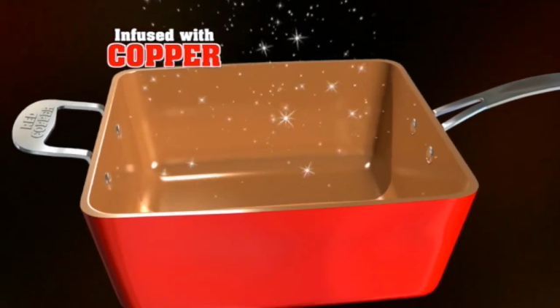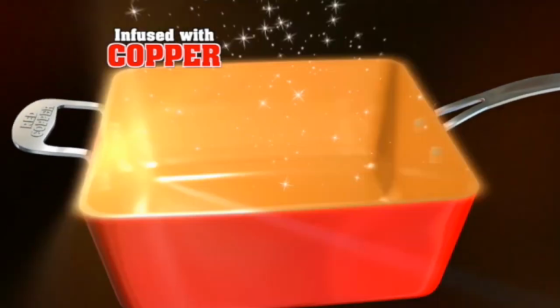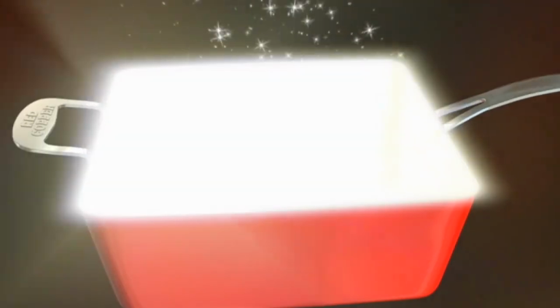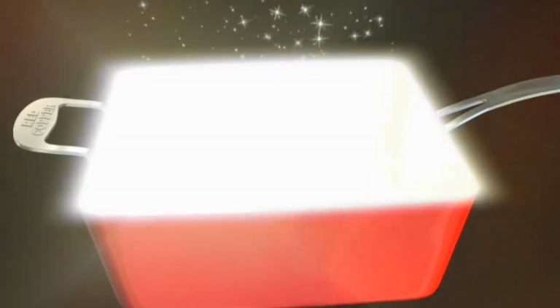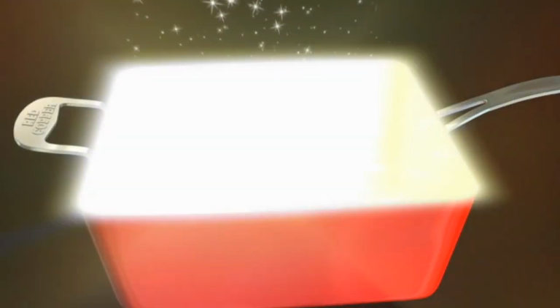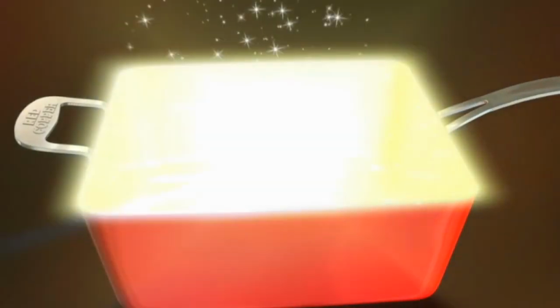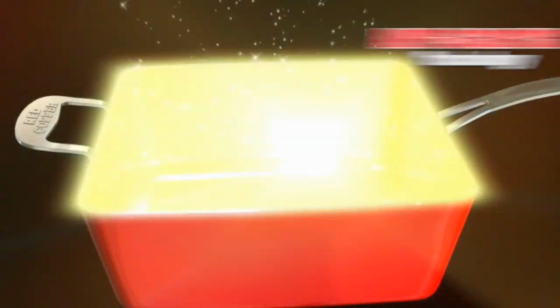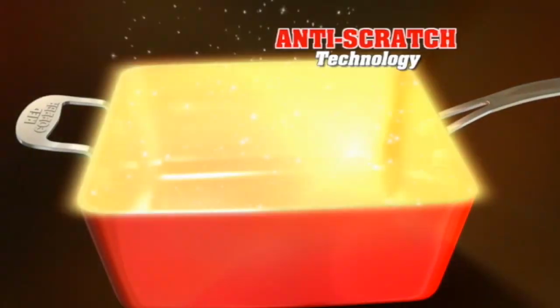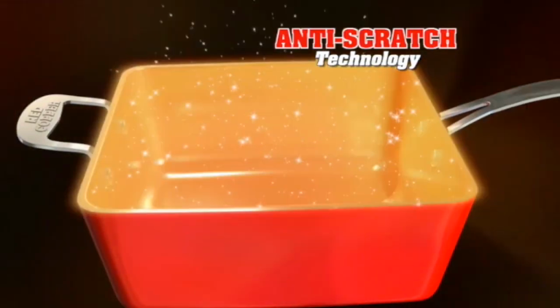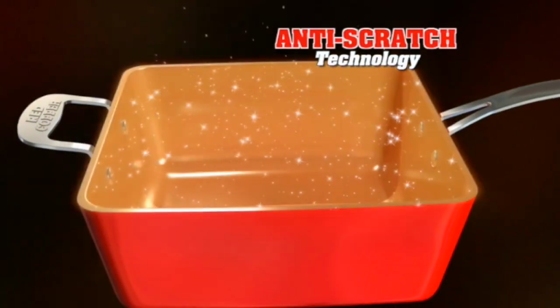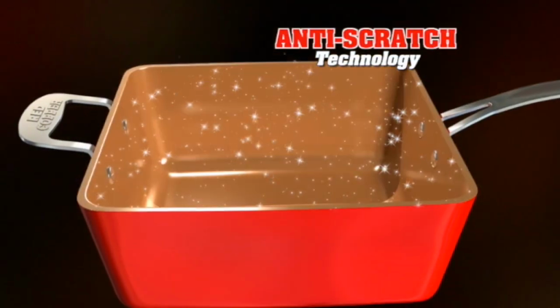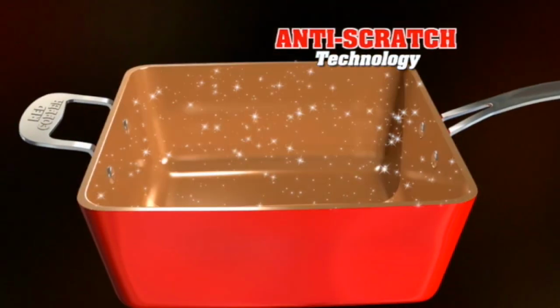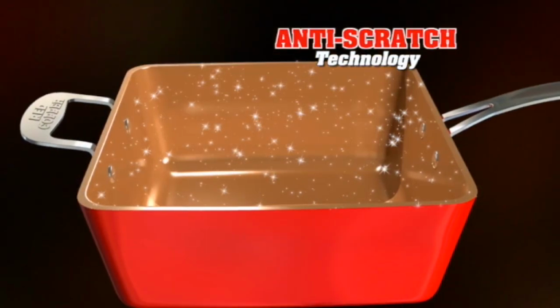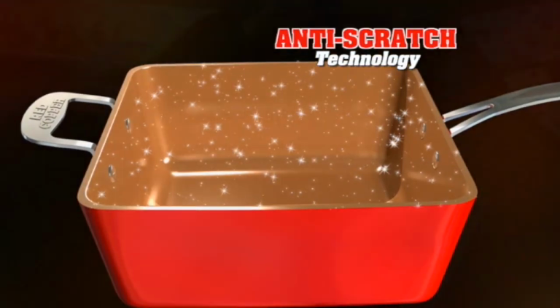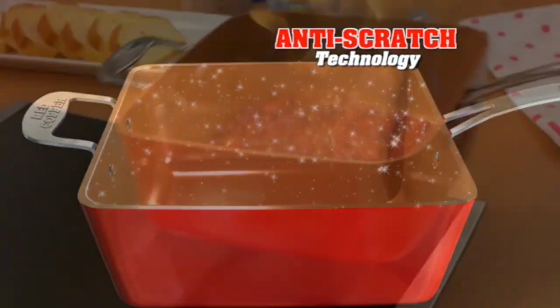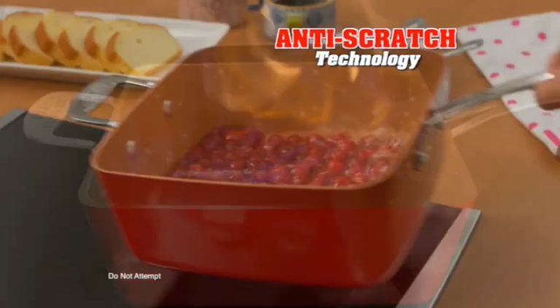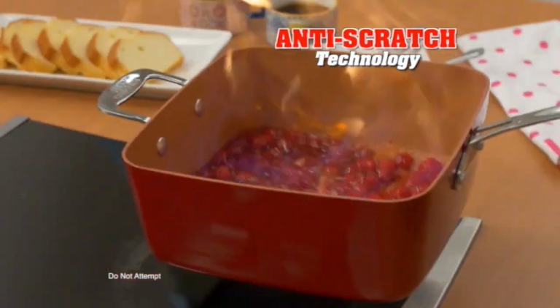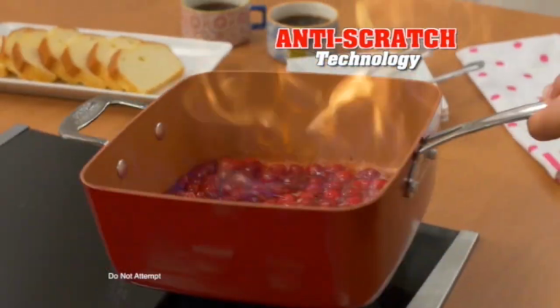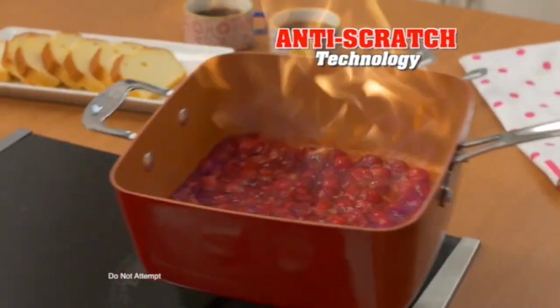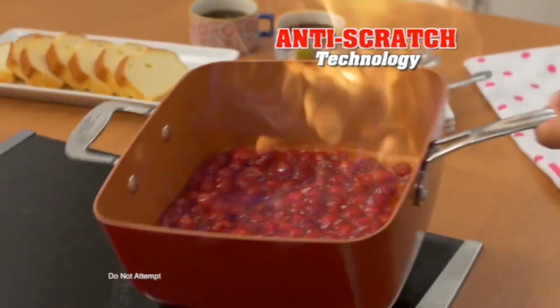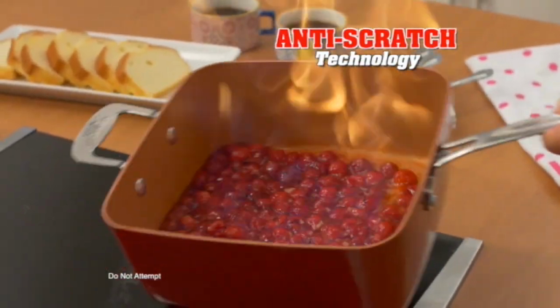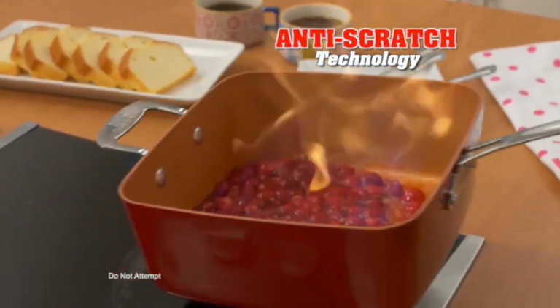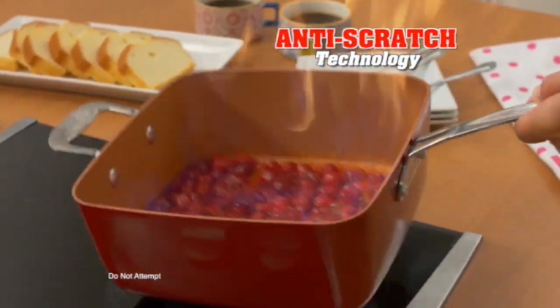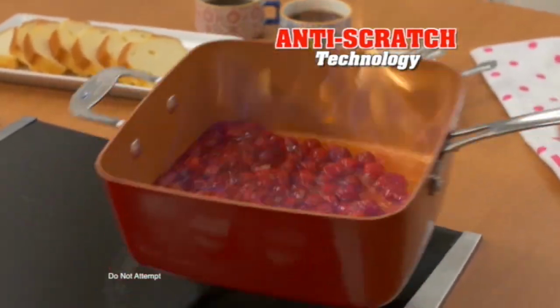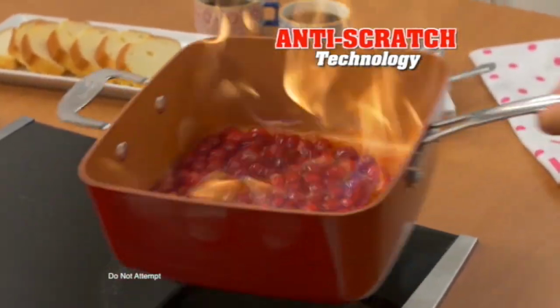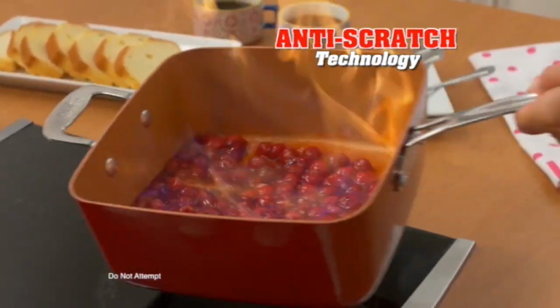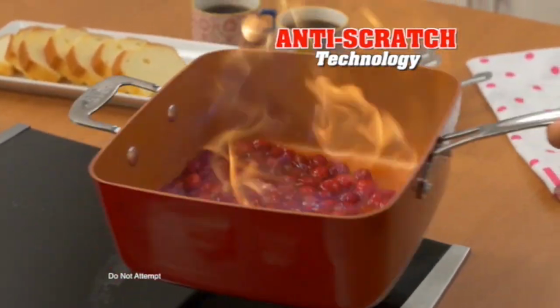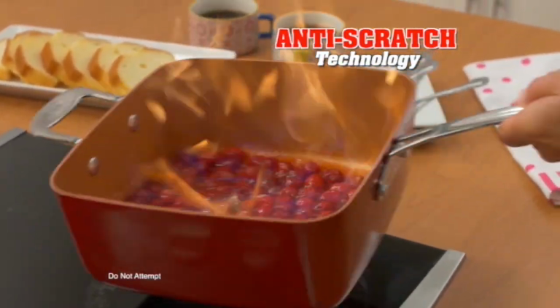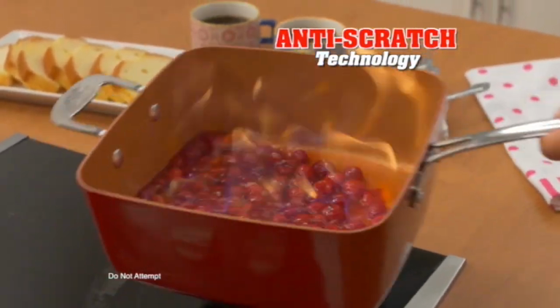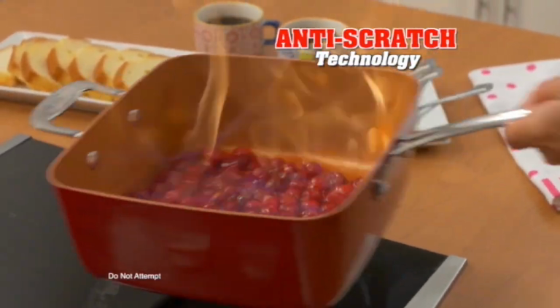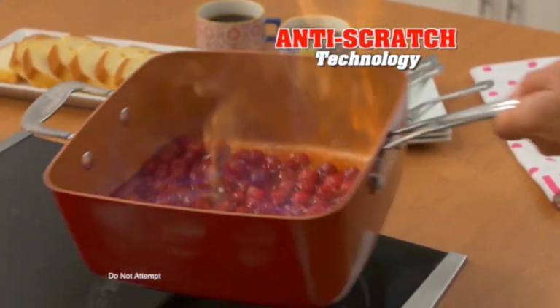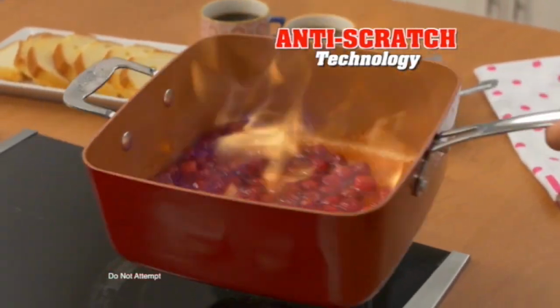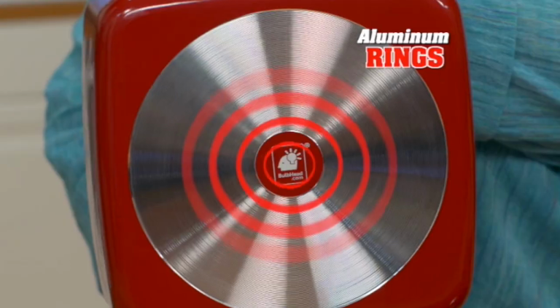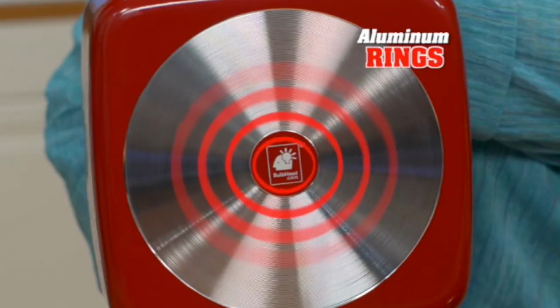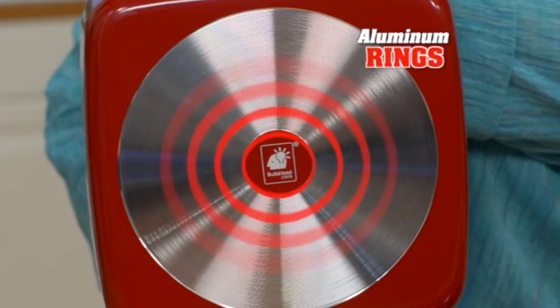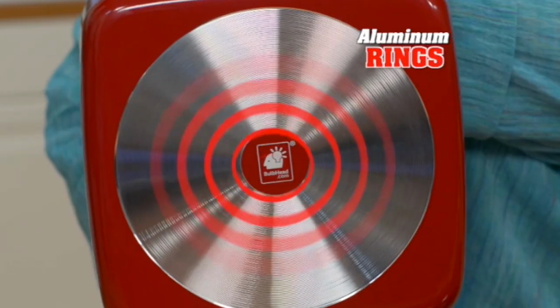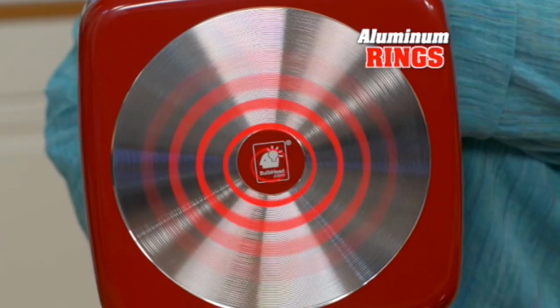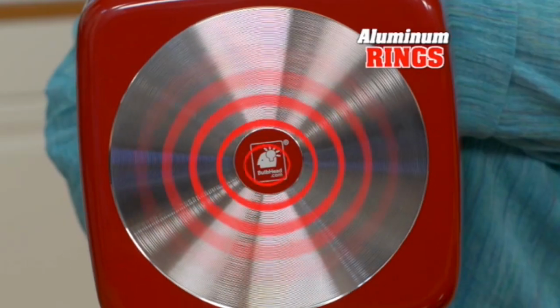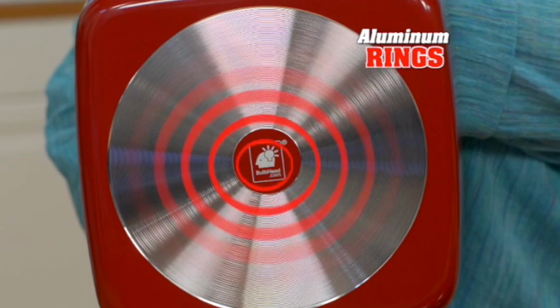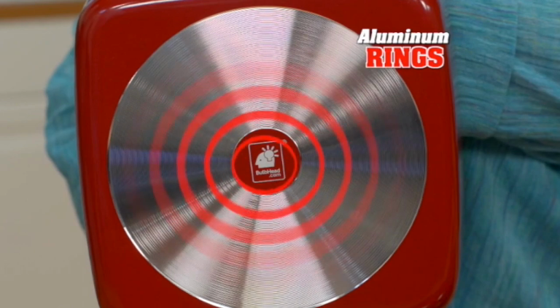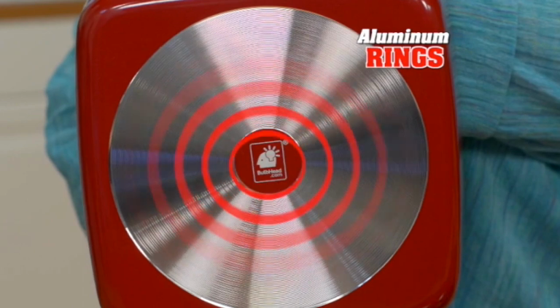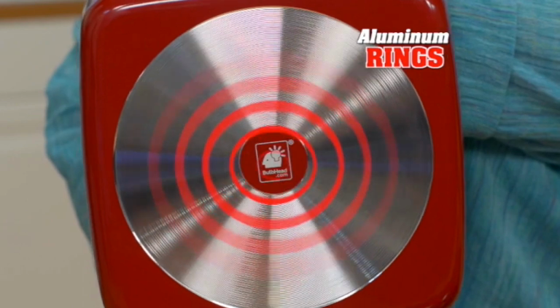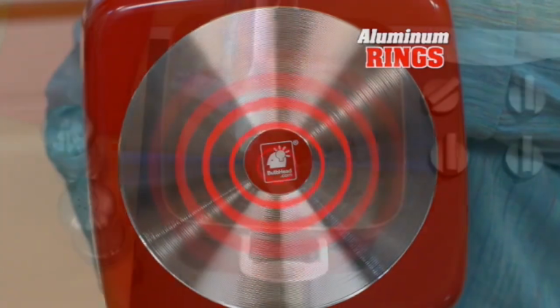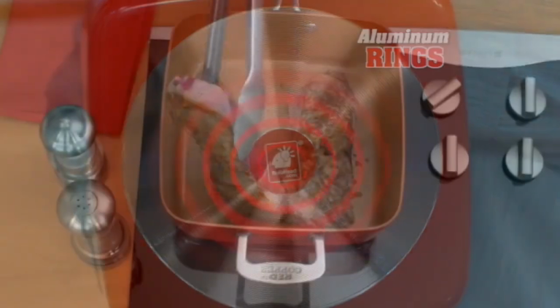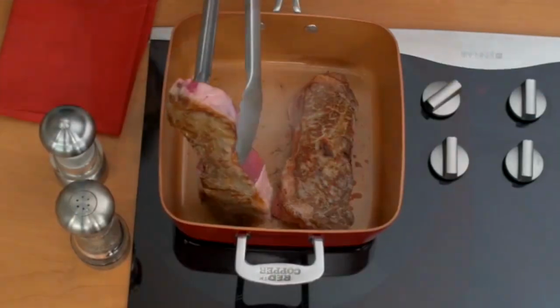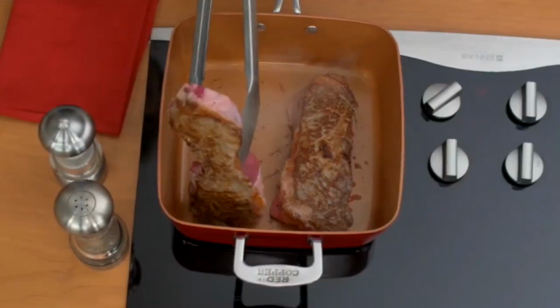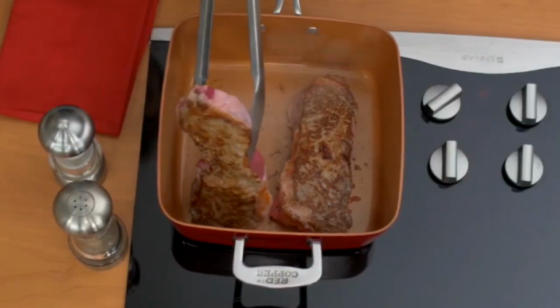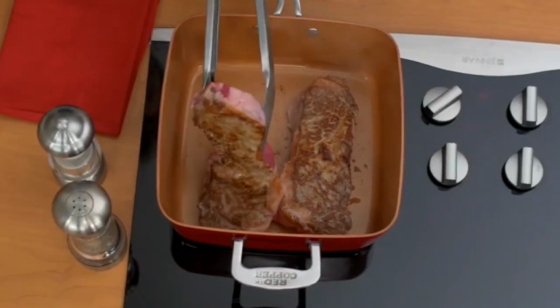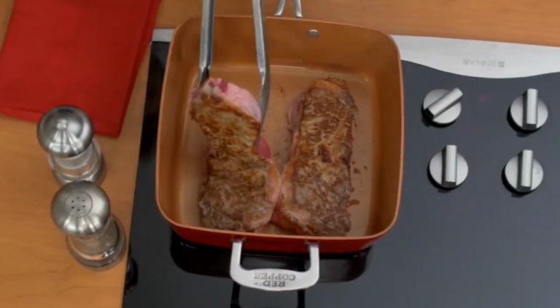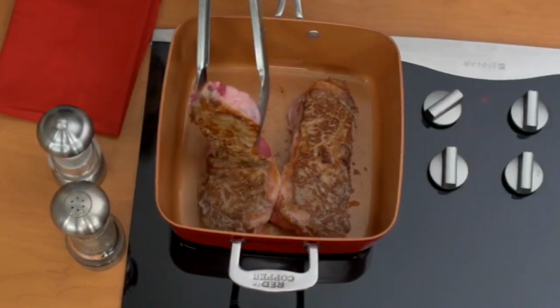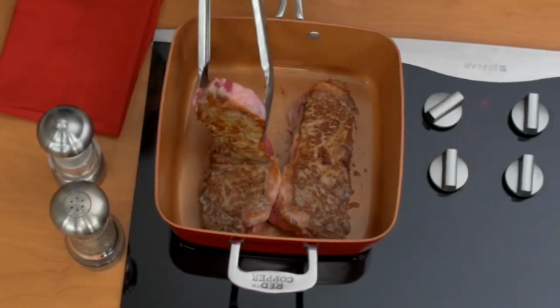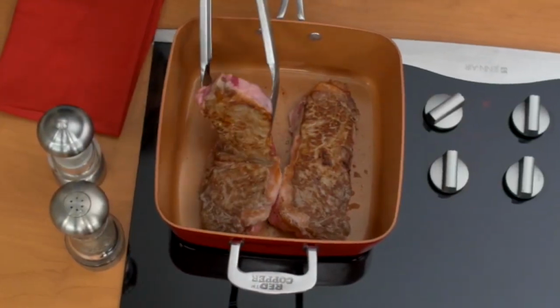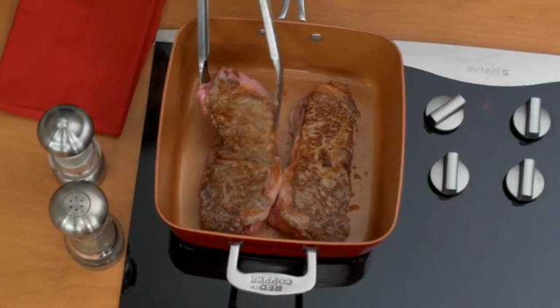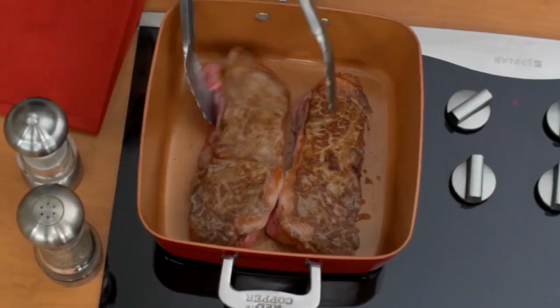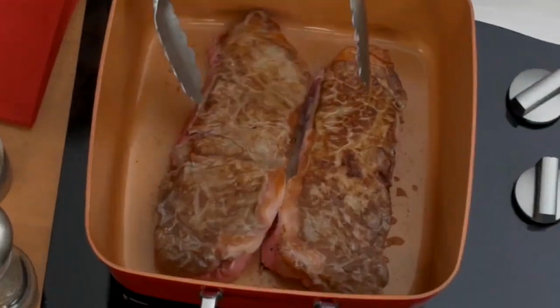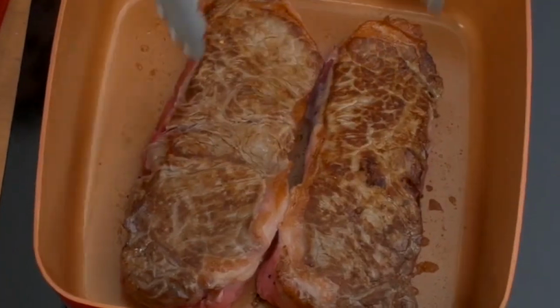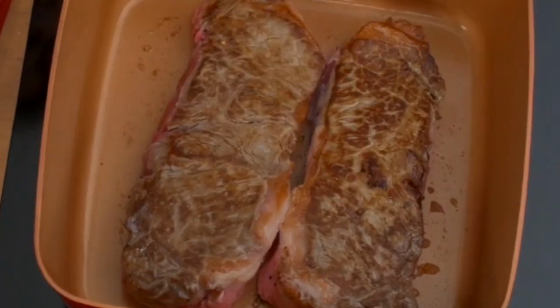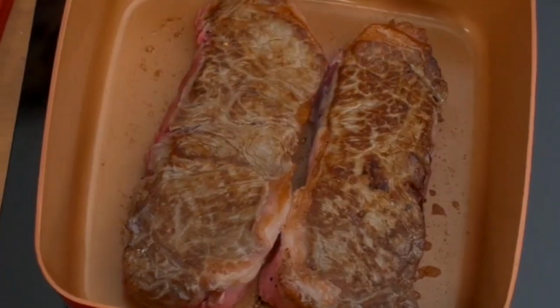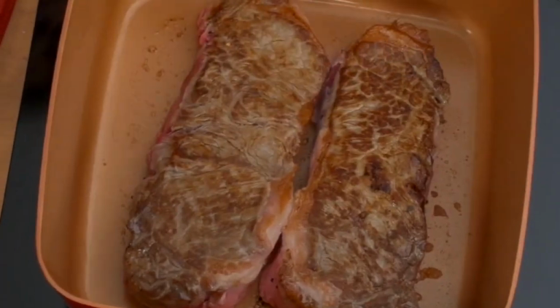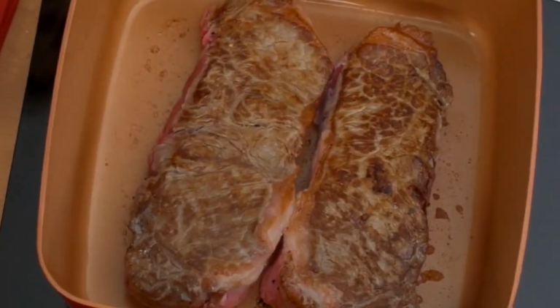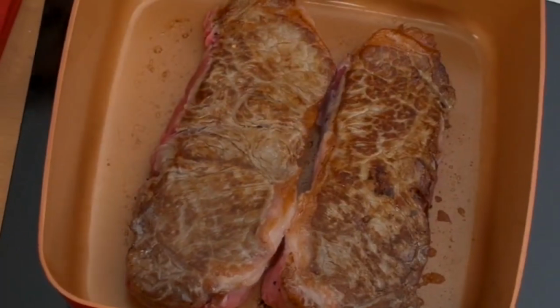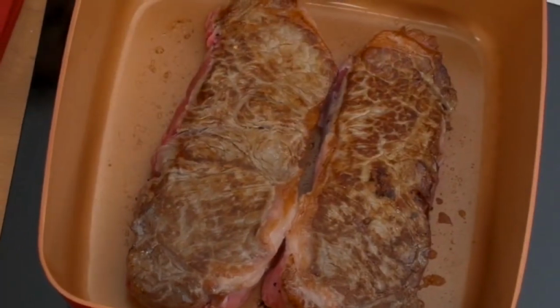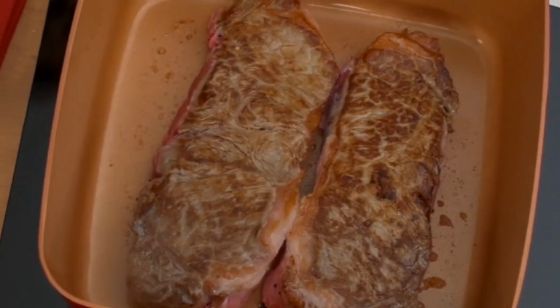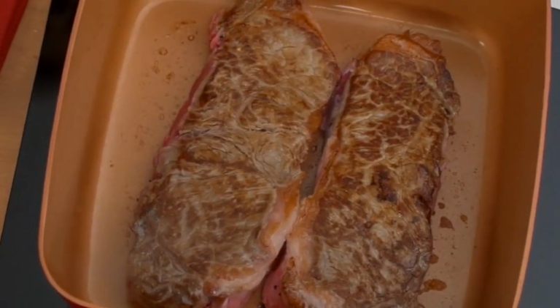And thanks to anti-scratch technology, it resists the toughest punishment. These aluminum rings ensure even heat for no hot spots.